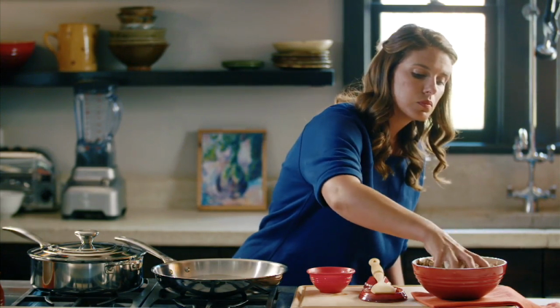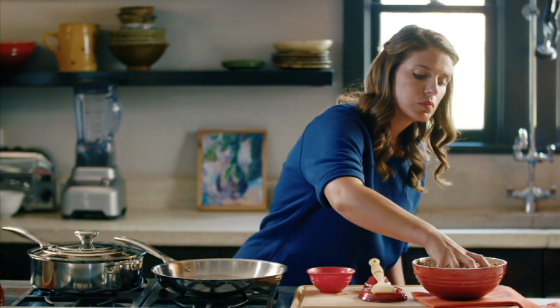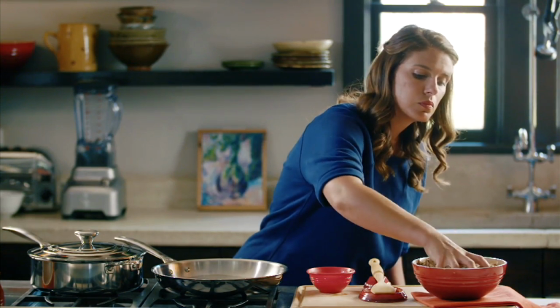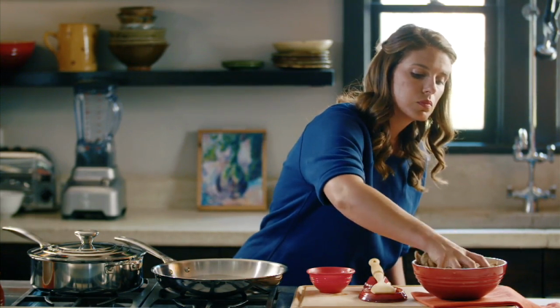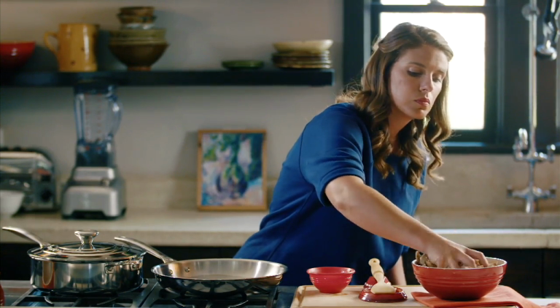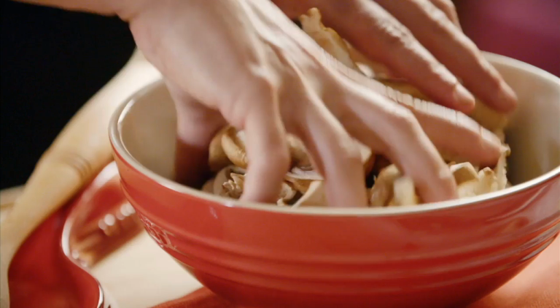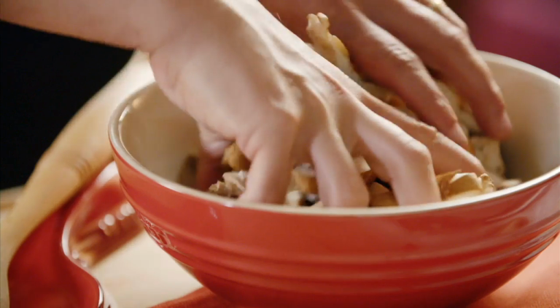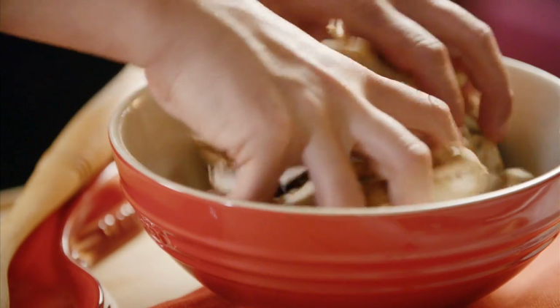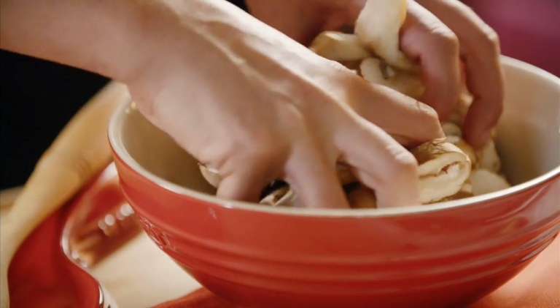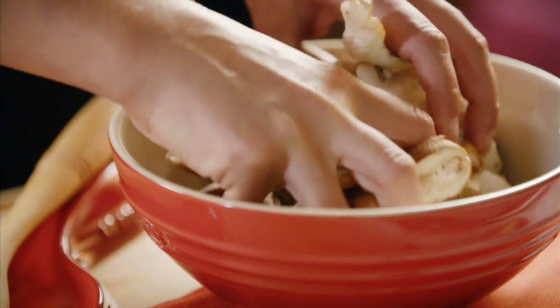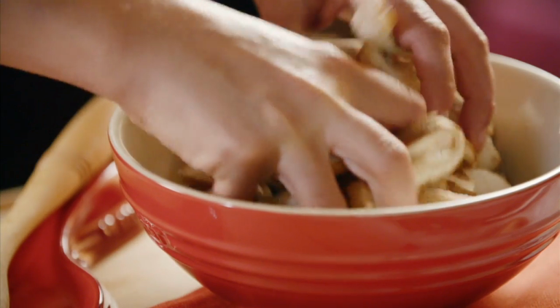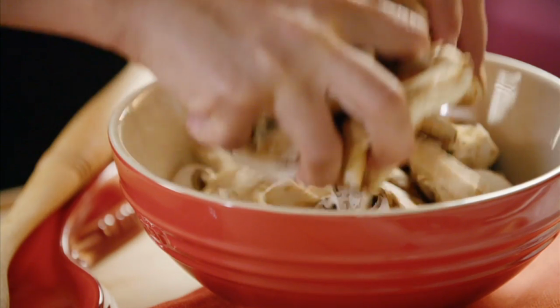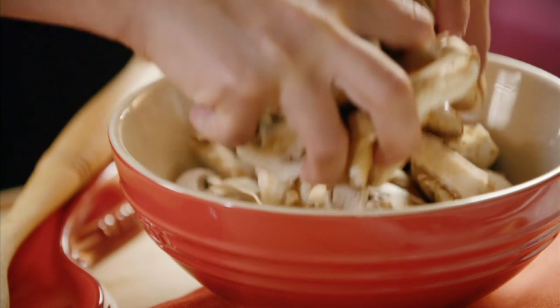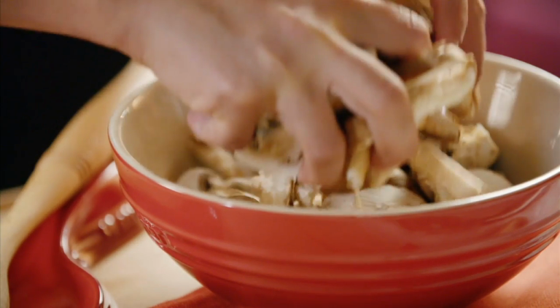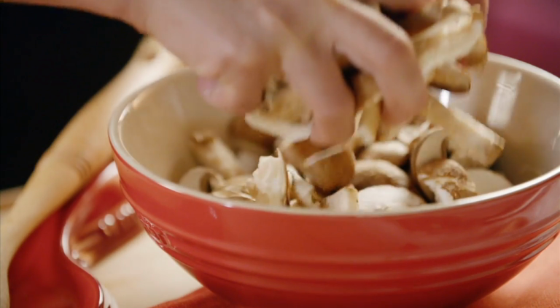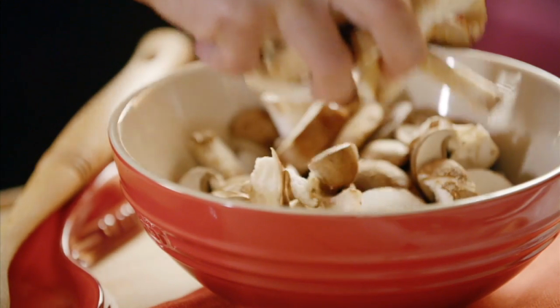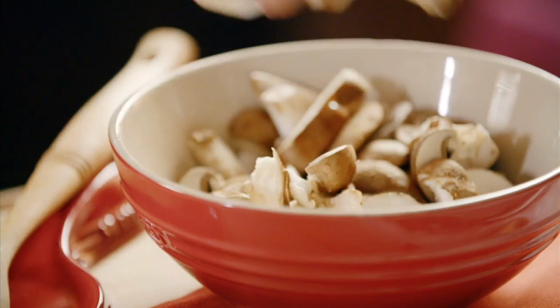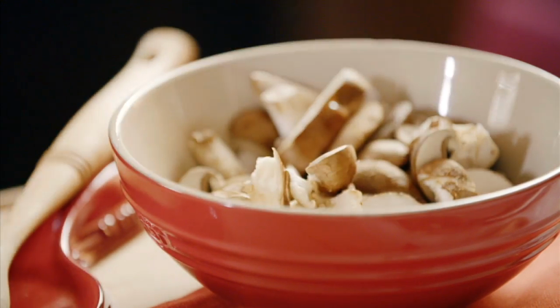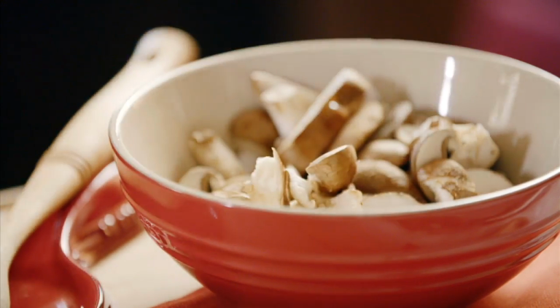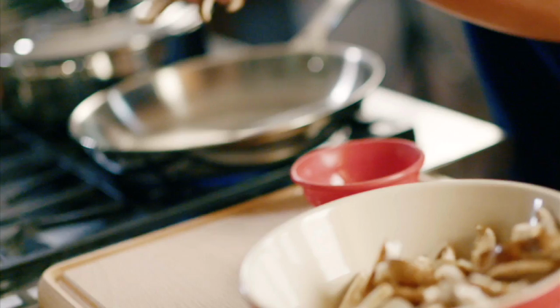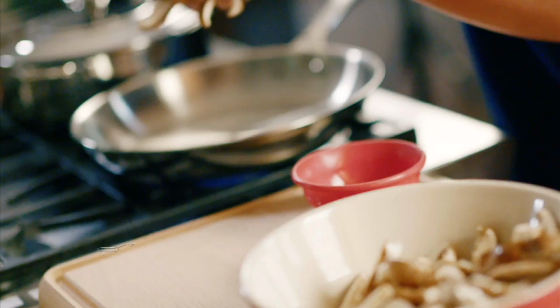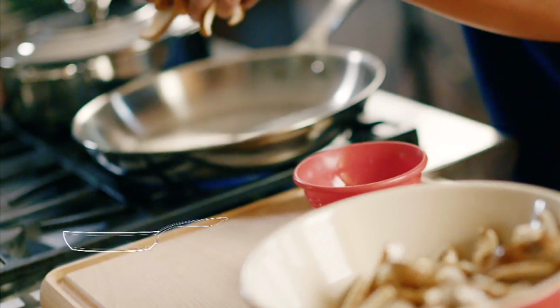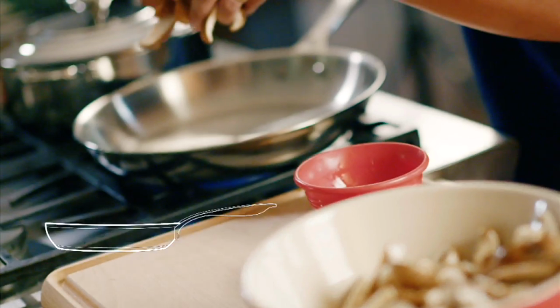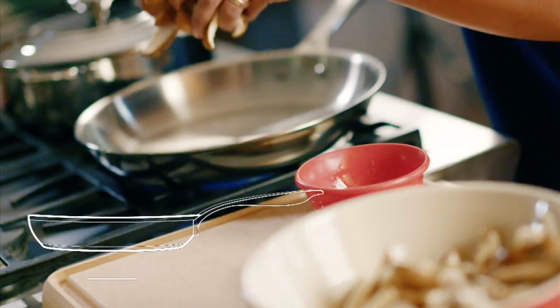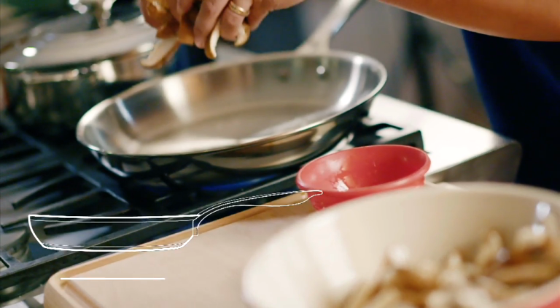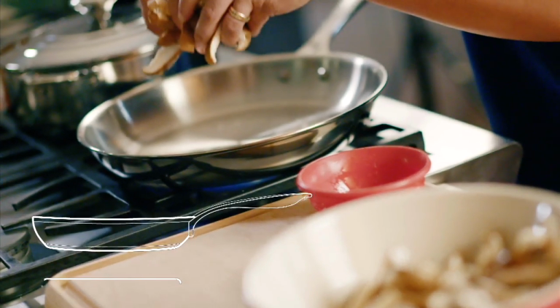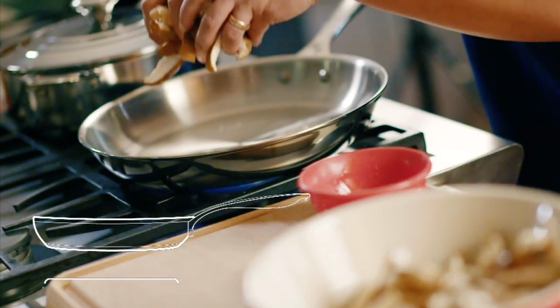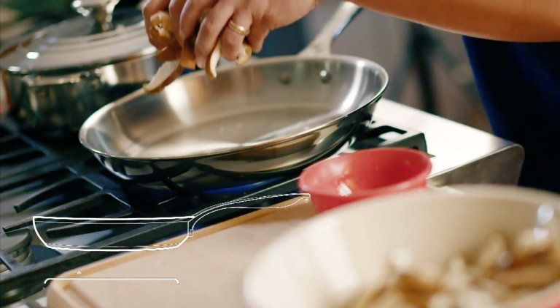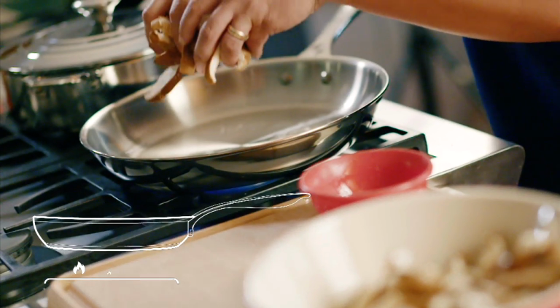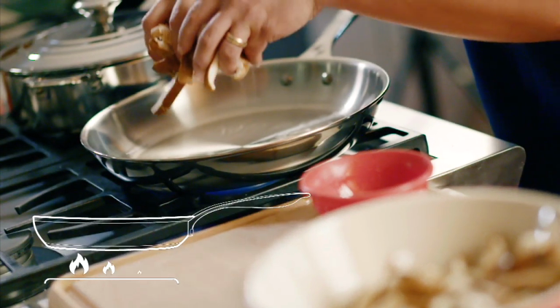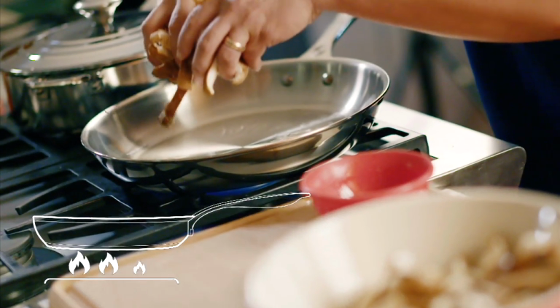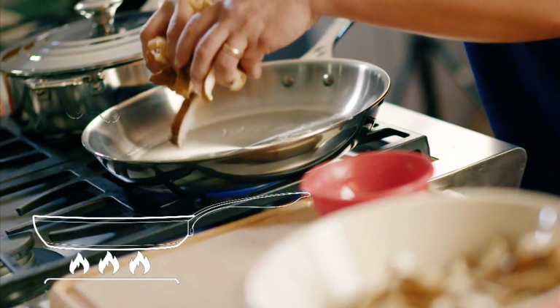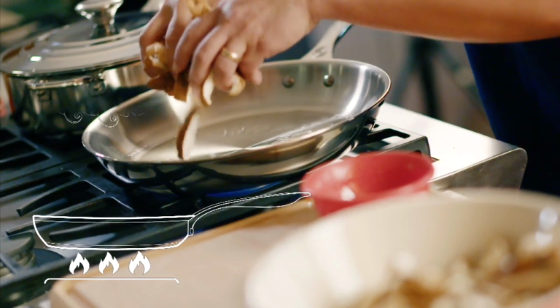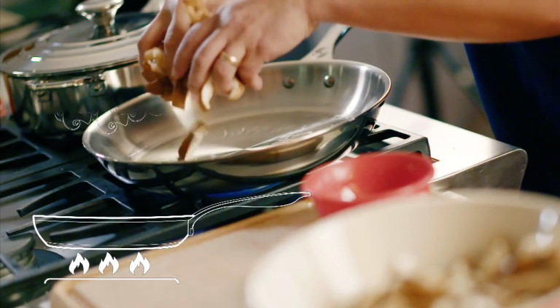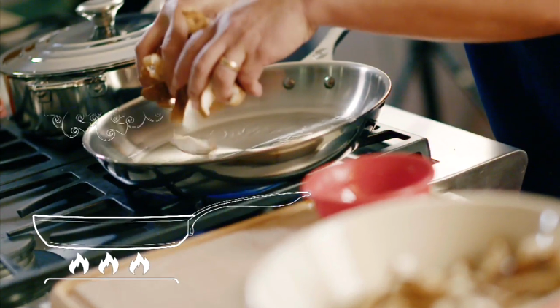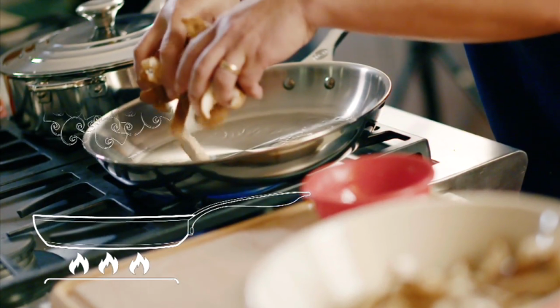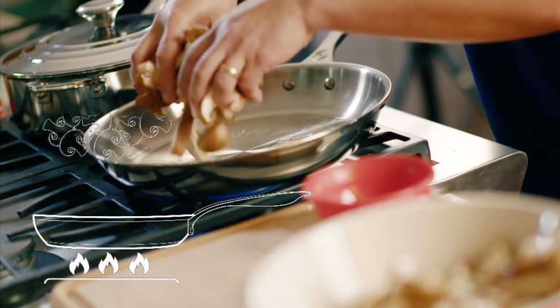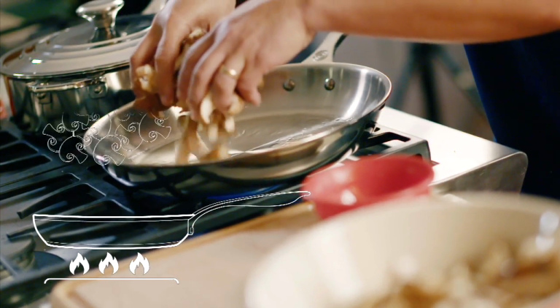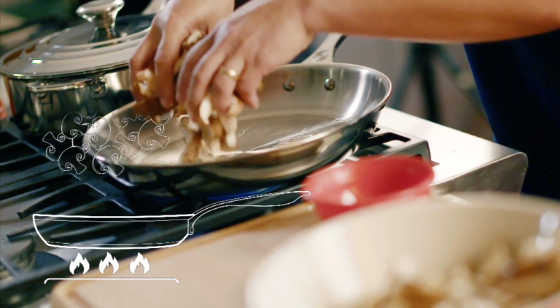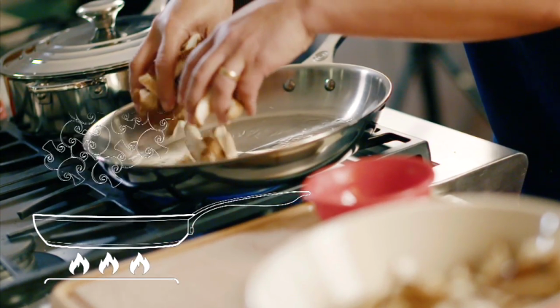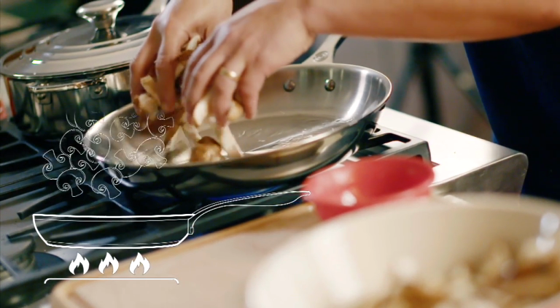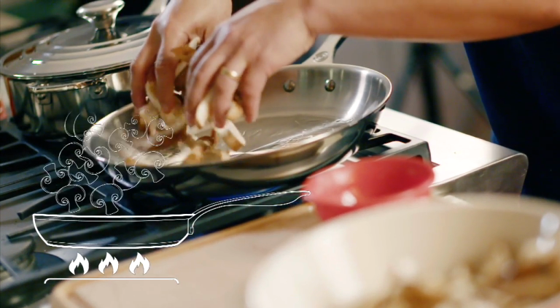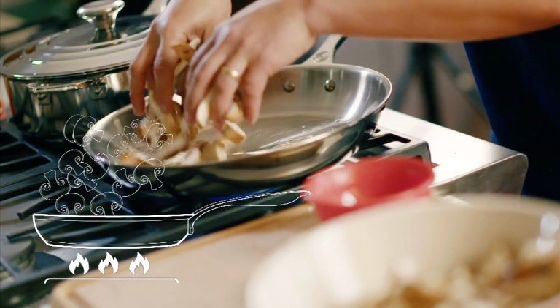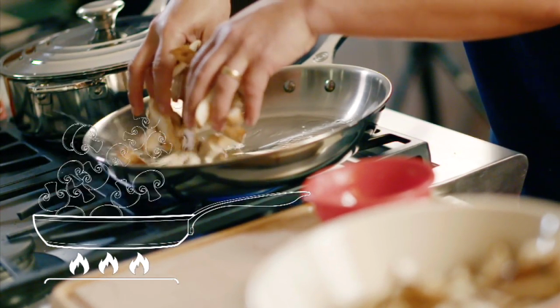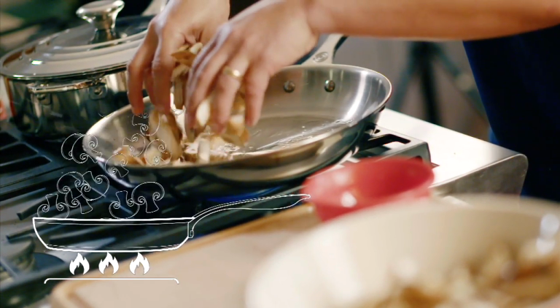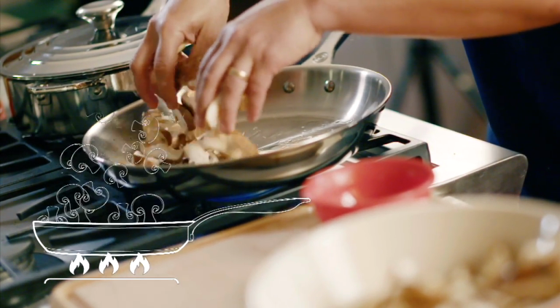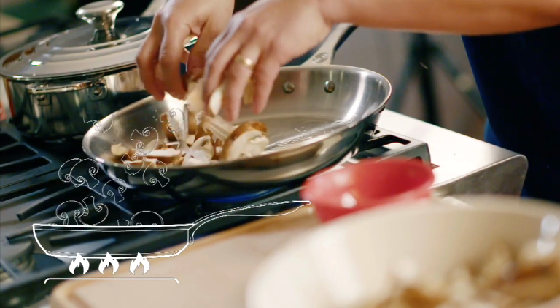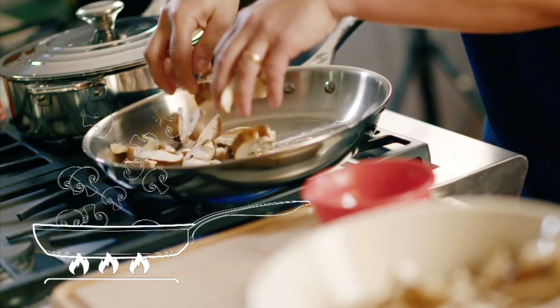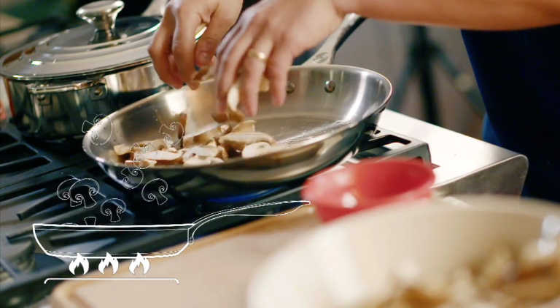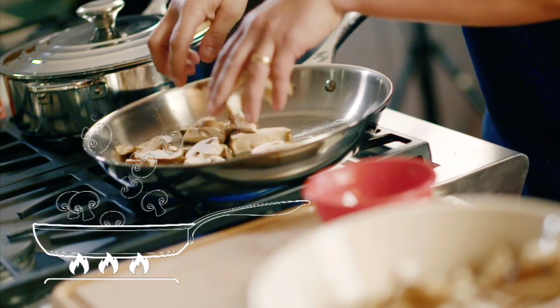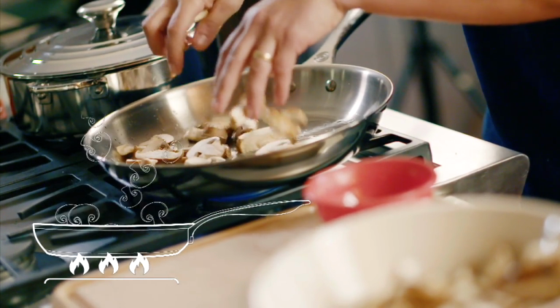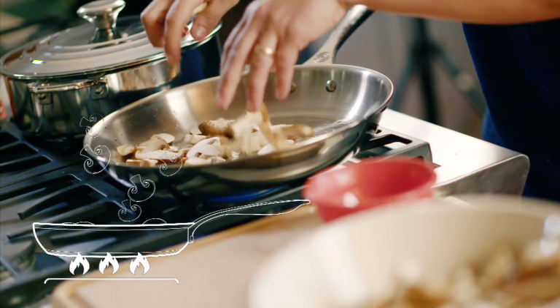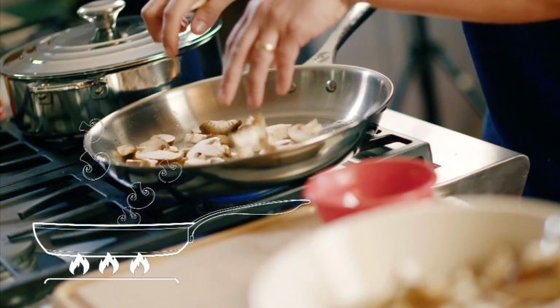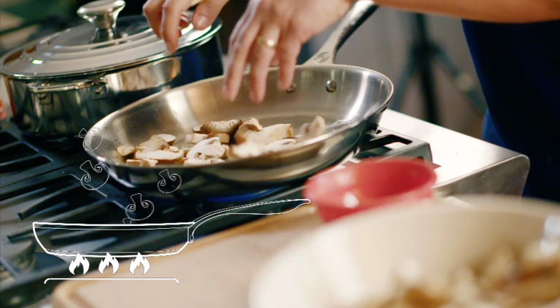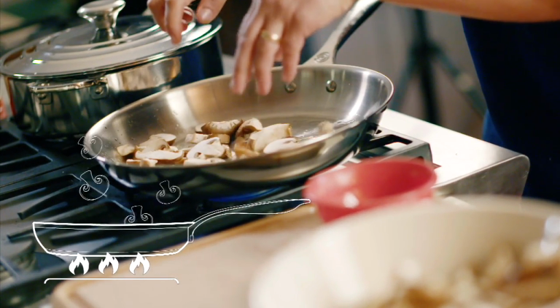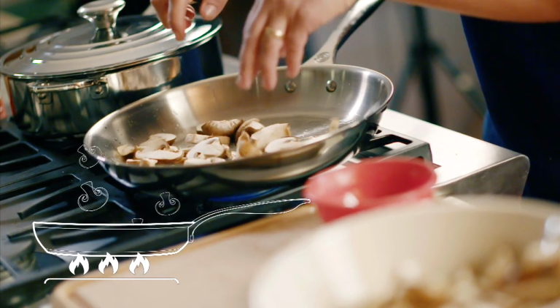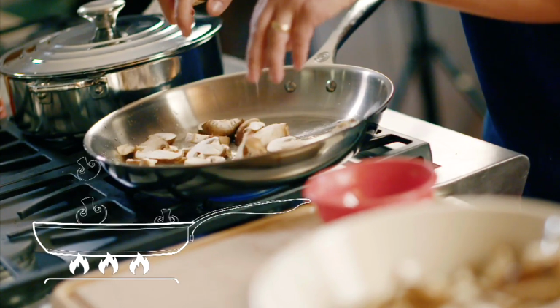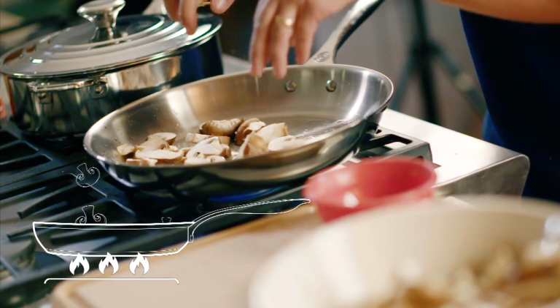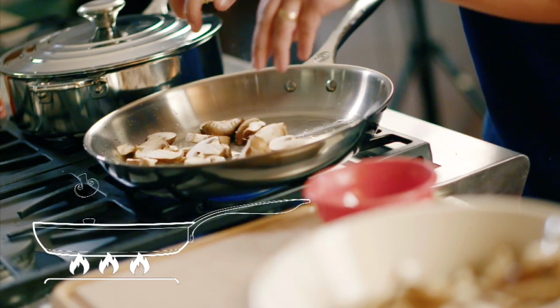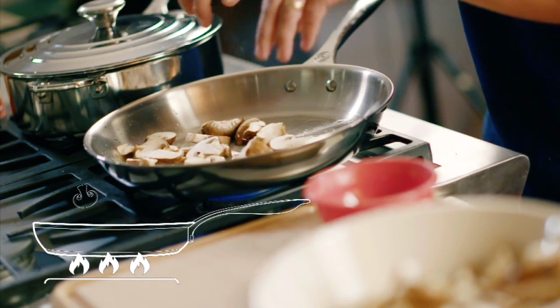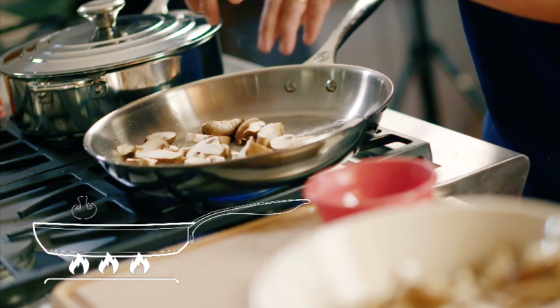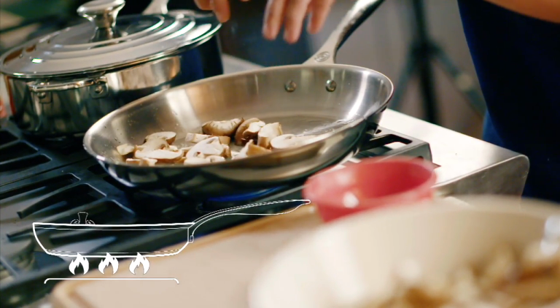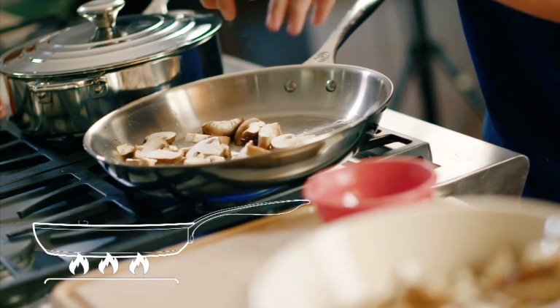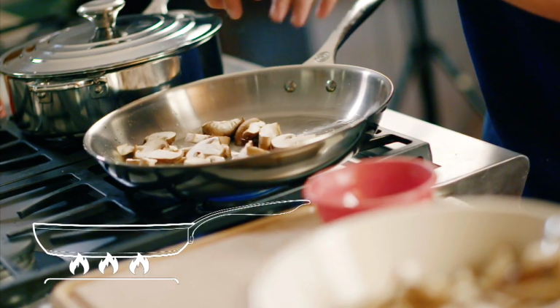I'm sautéing some mushrooms, and I'm going to drop them in my pan and make sure that they are in a single layer with some room to breathe.